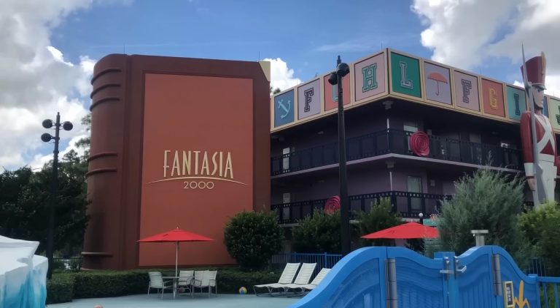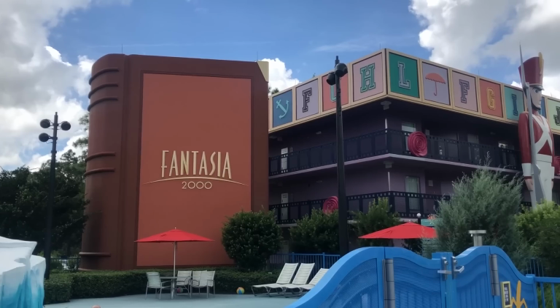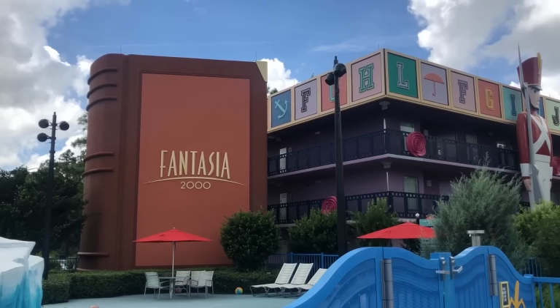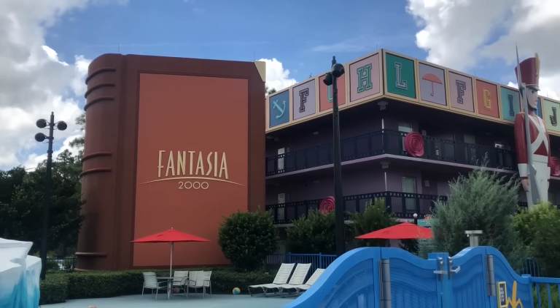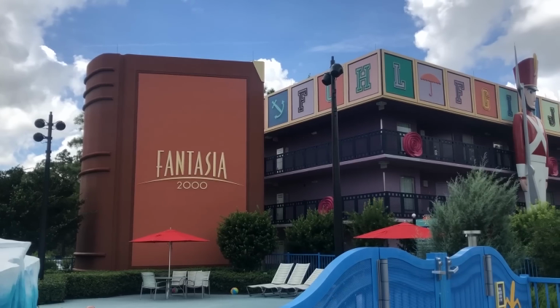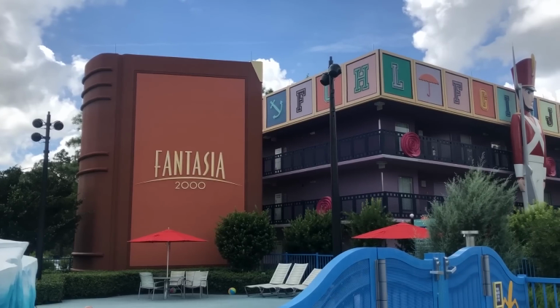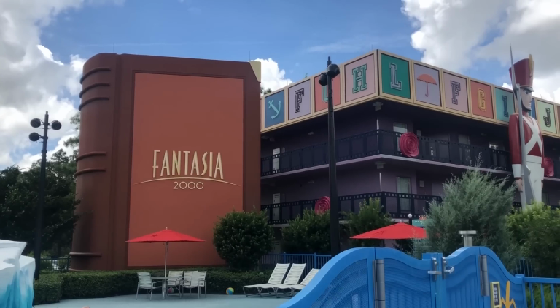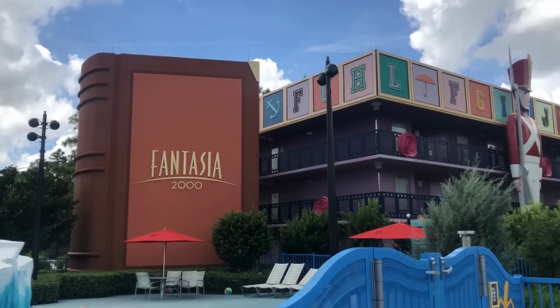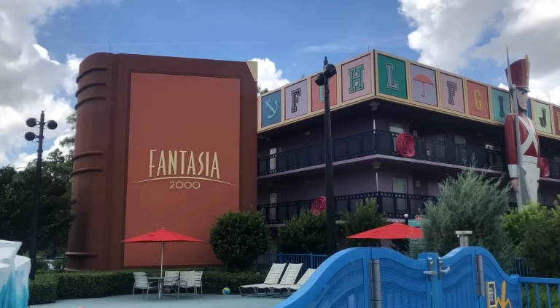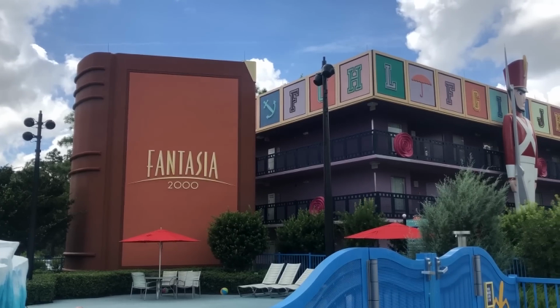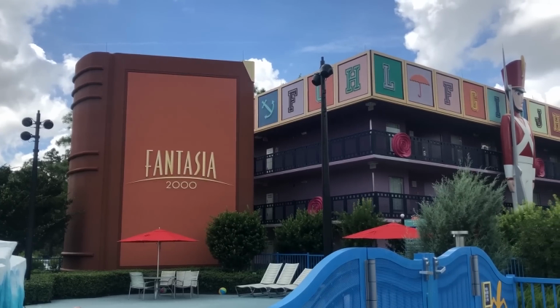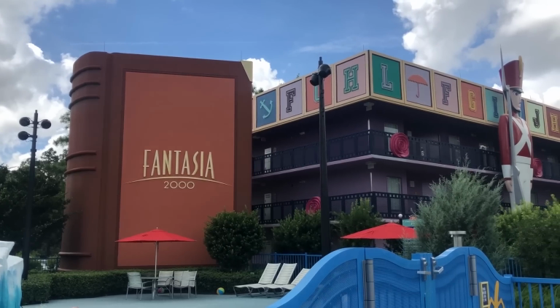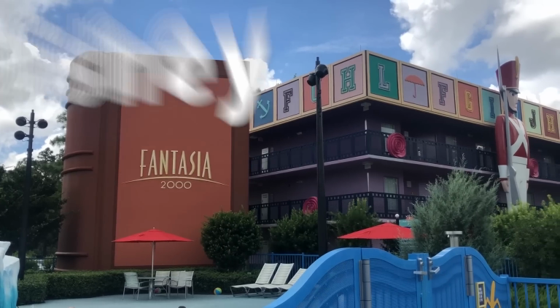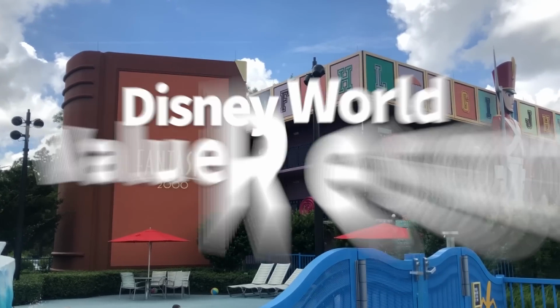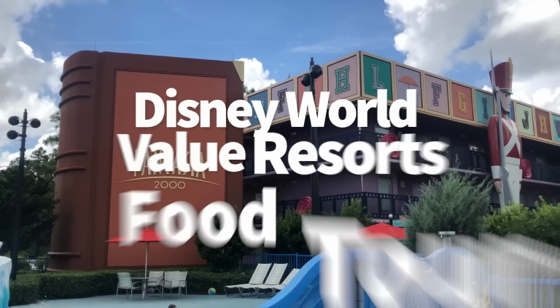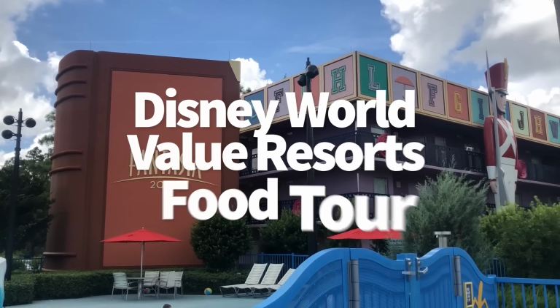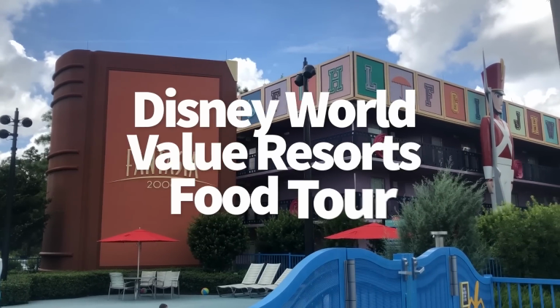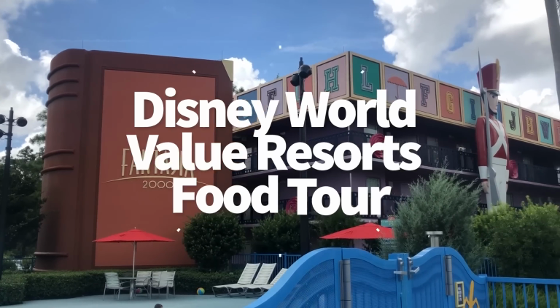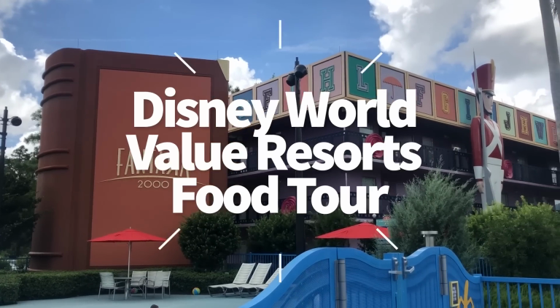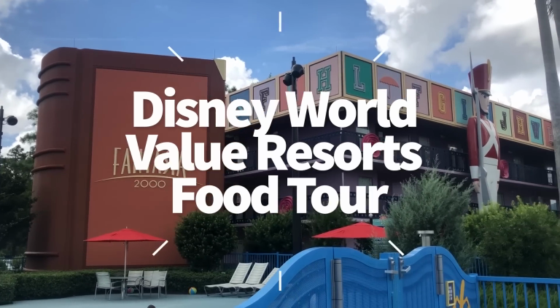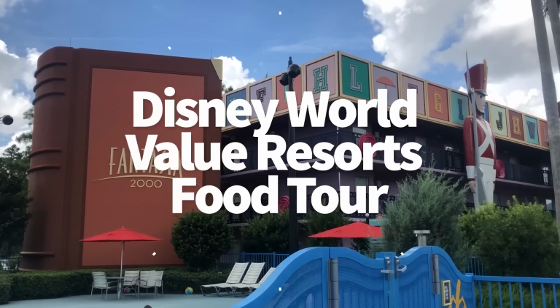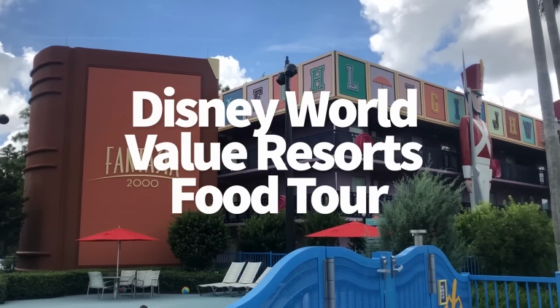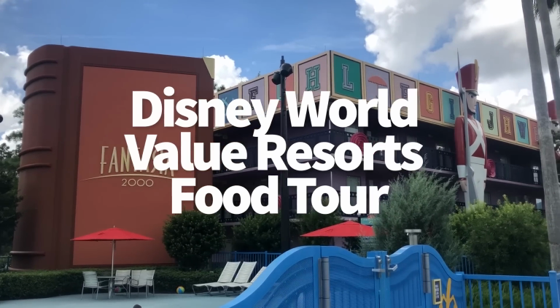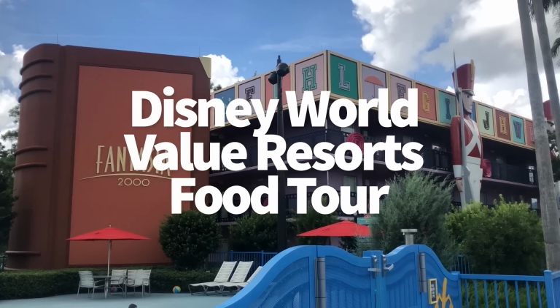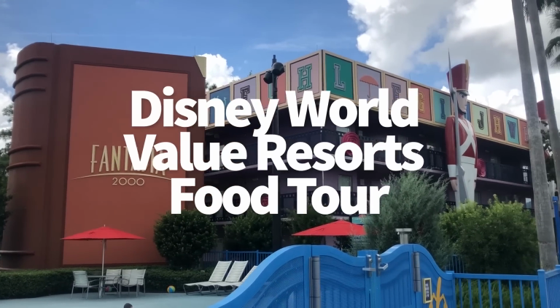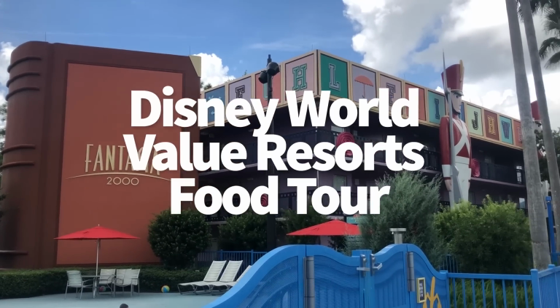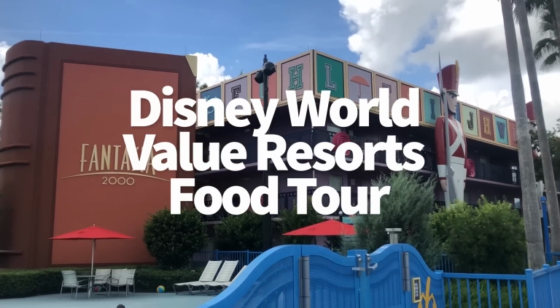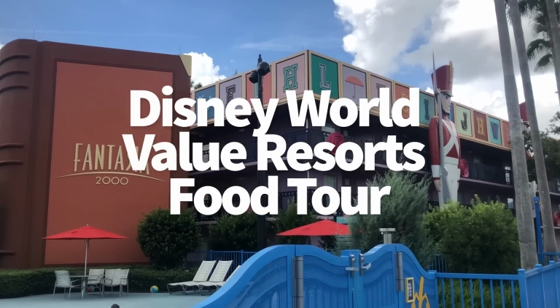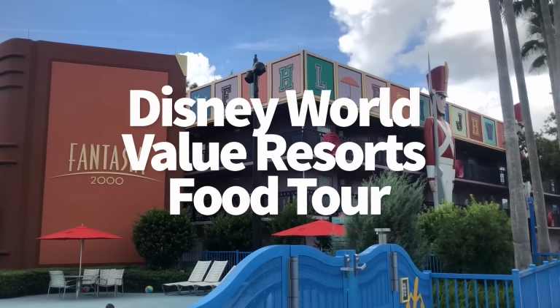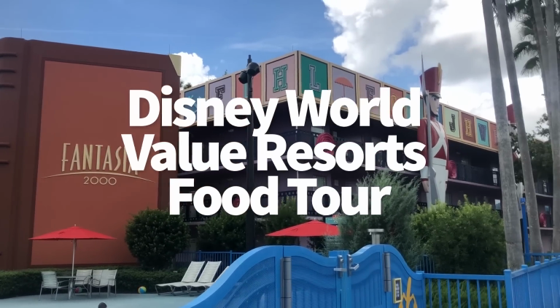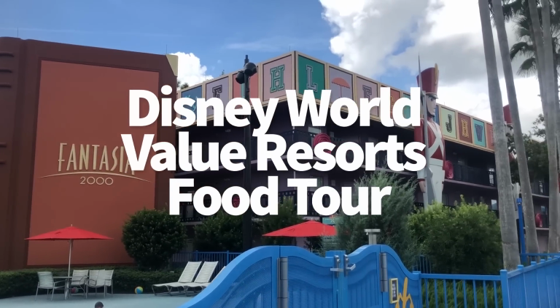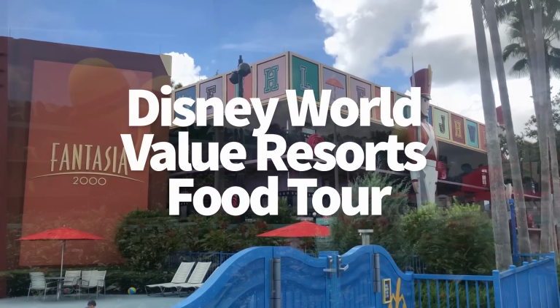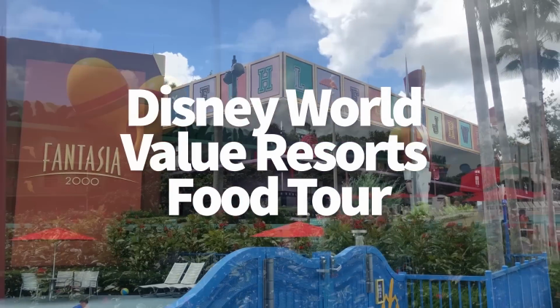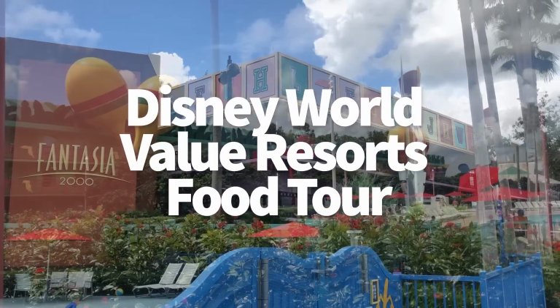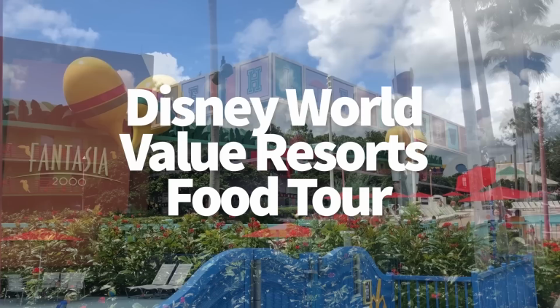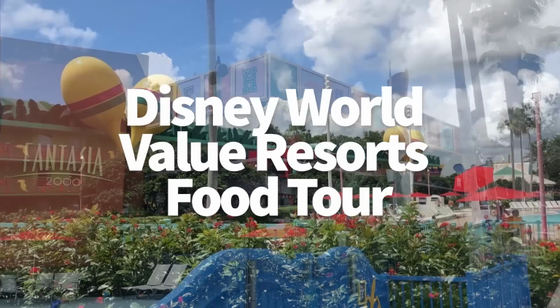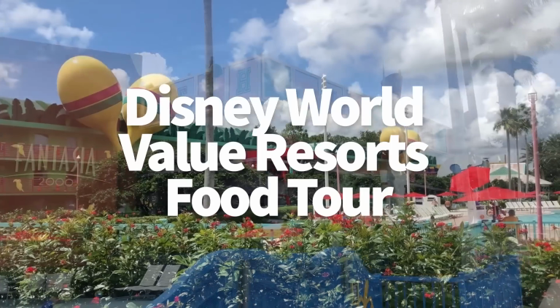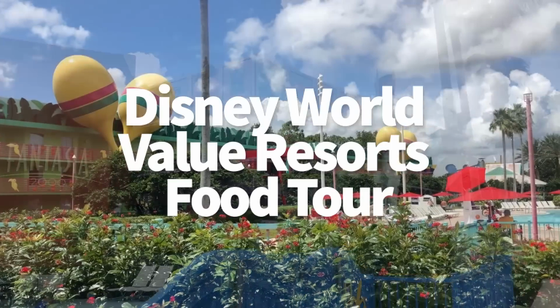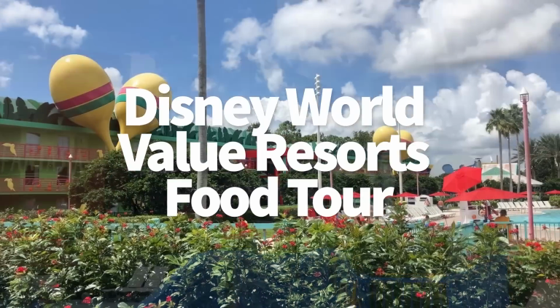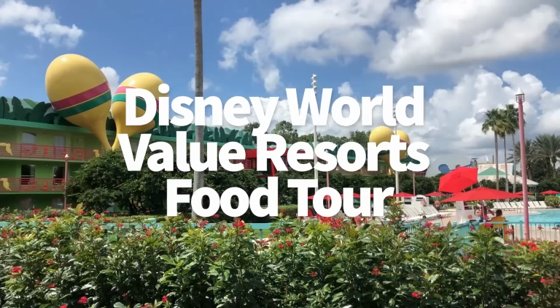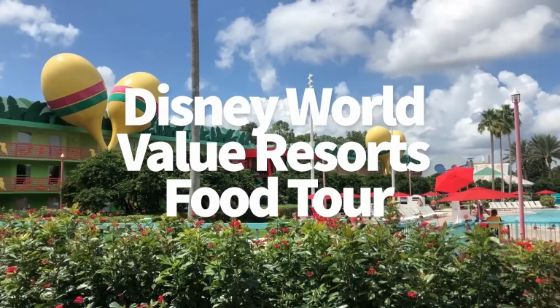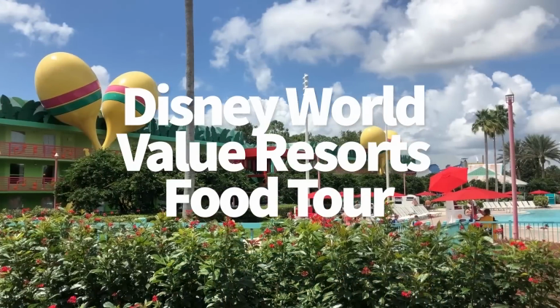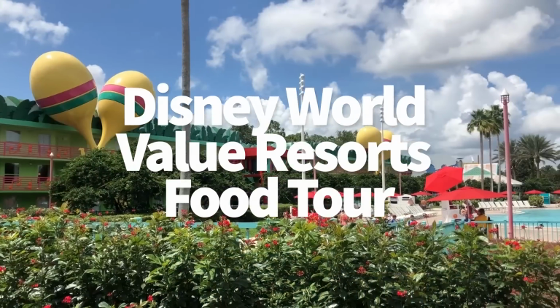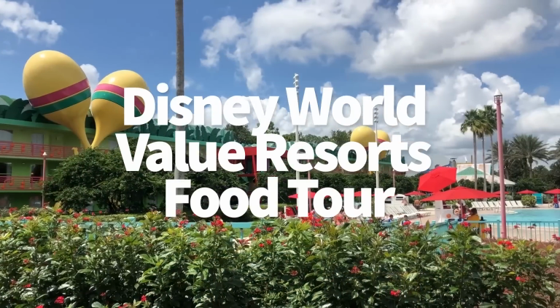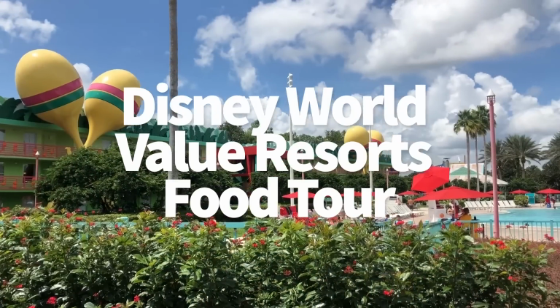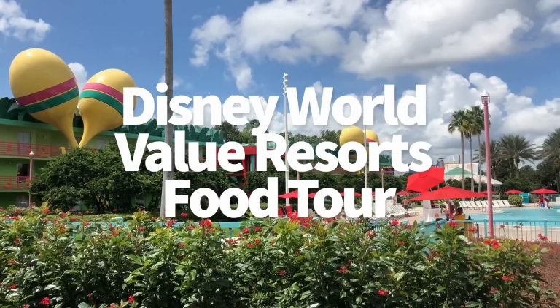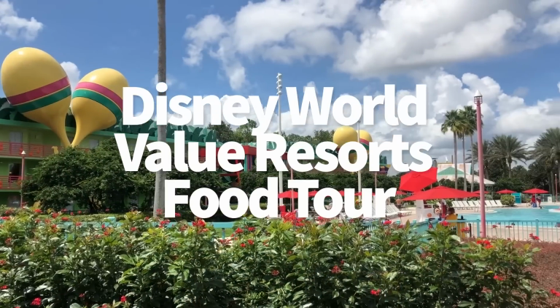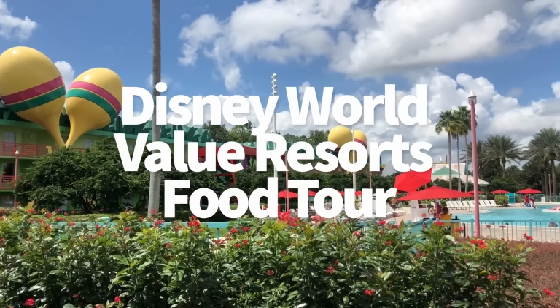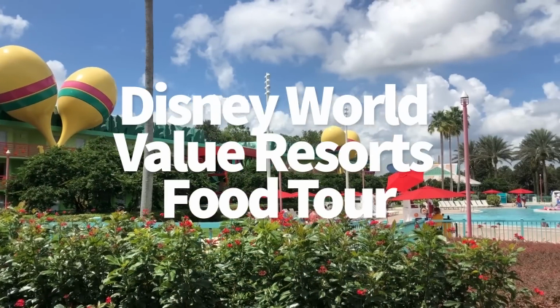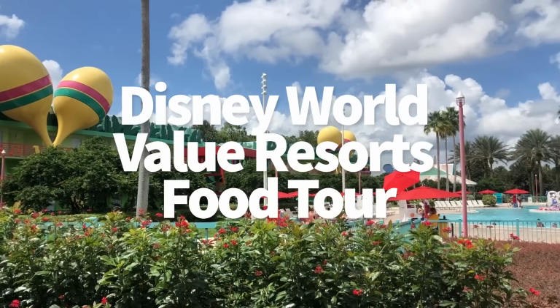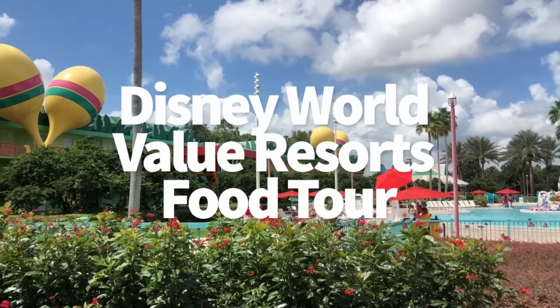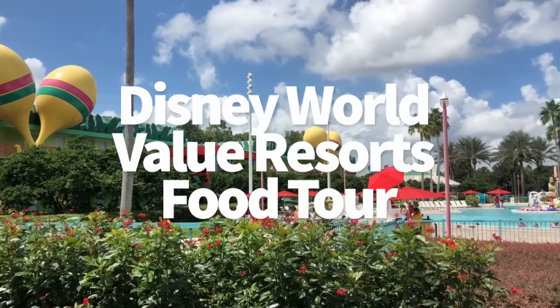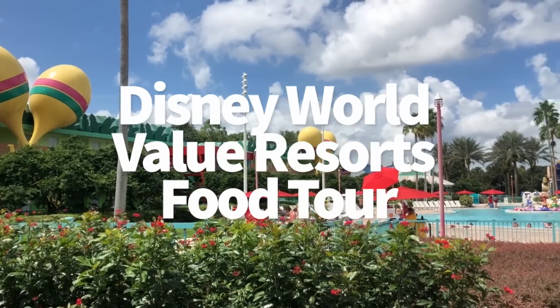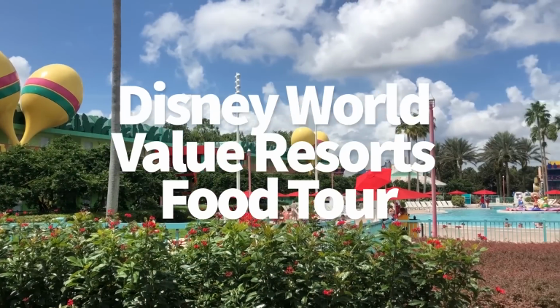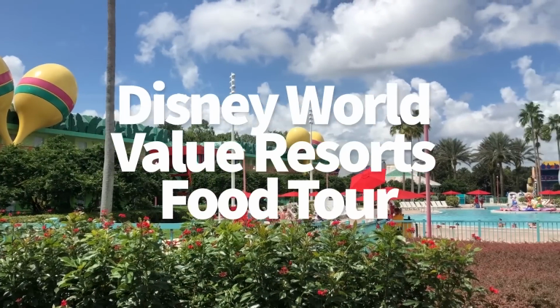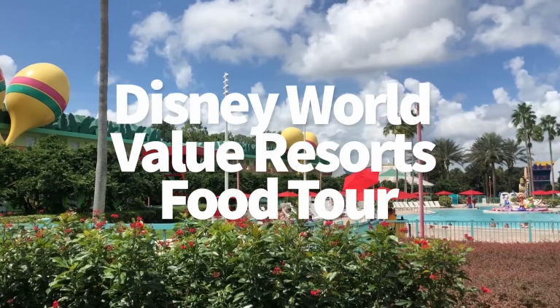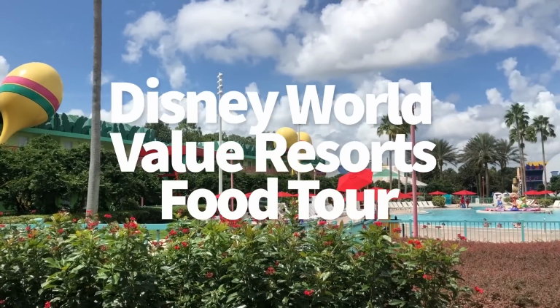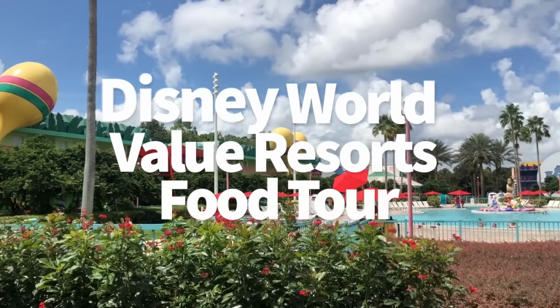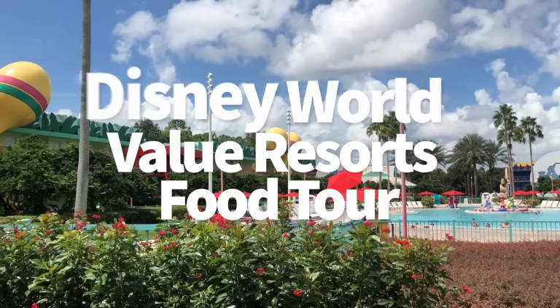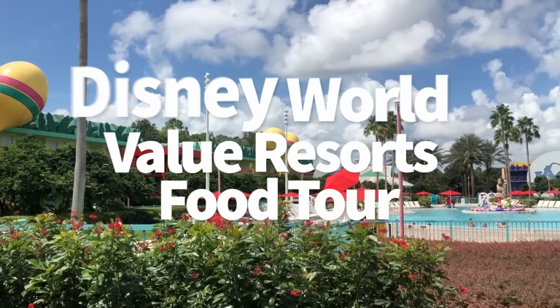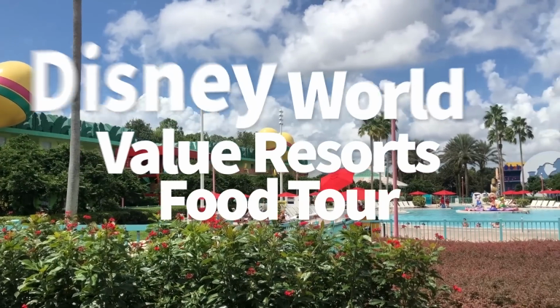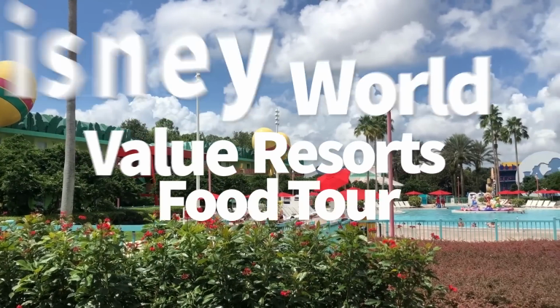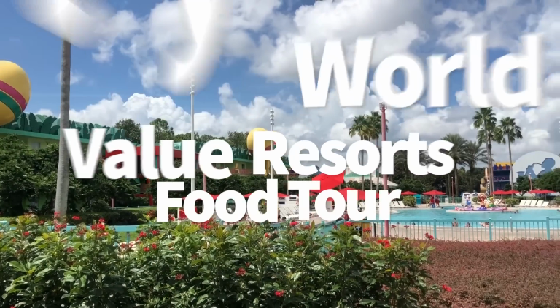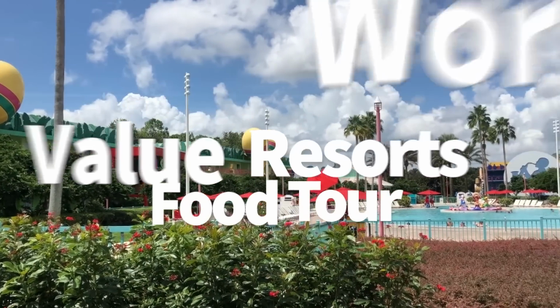Hey everybody, it's AJ for Disney Food Blog. Today we're headed for another food tour around some Walt Disney World resorts. Let's get started.